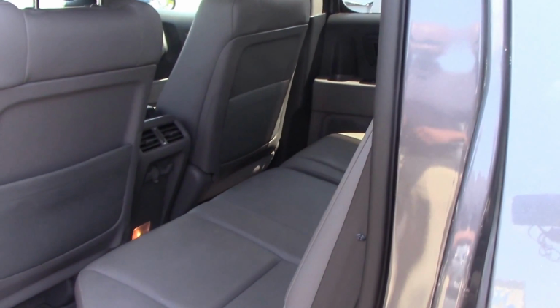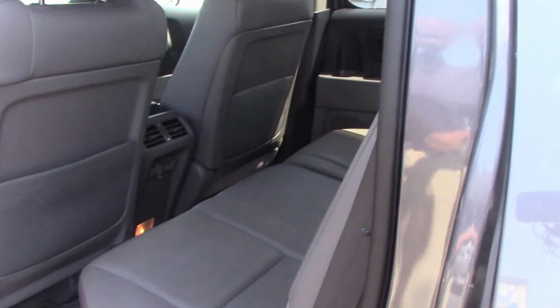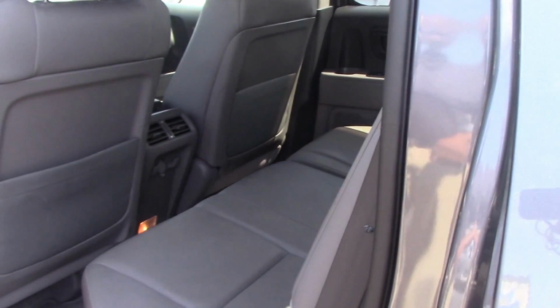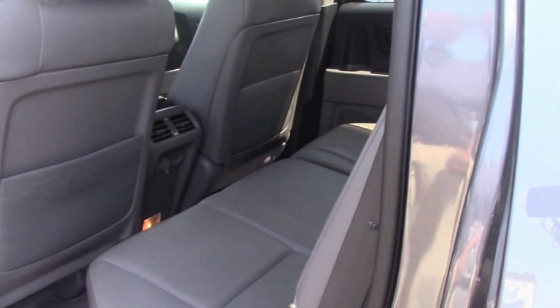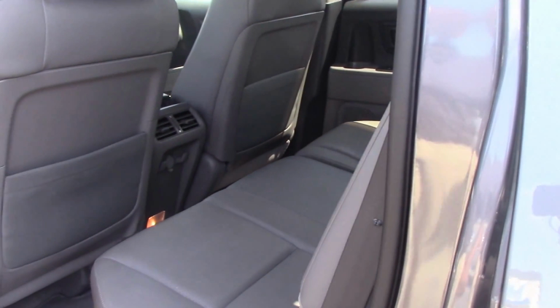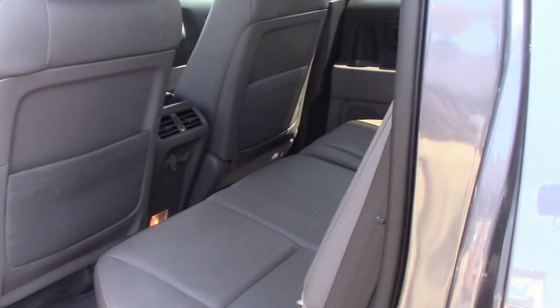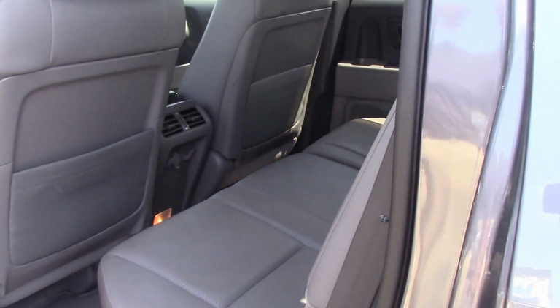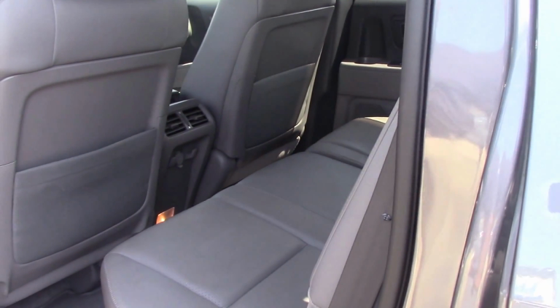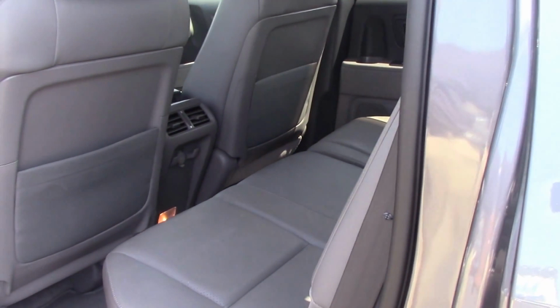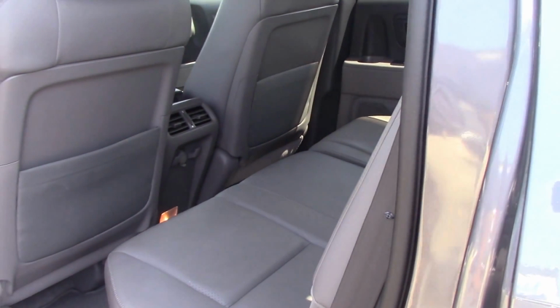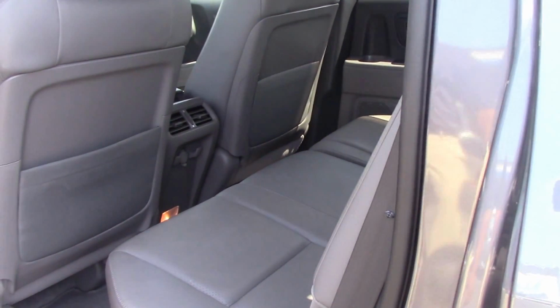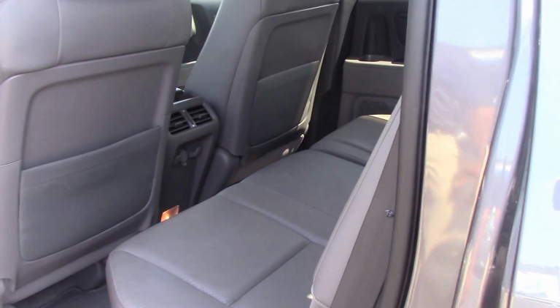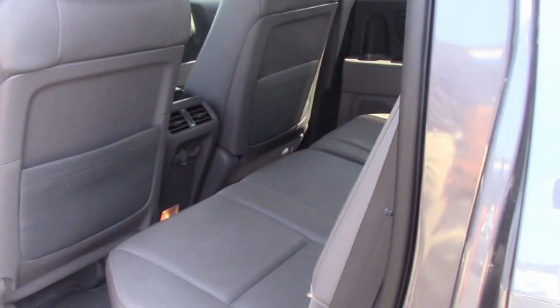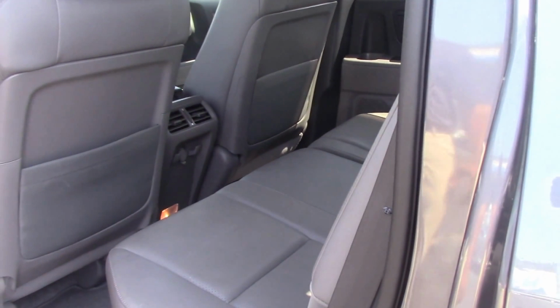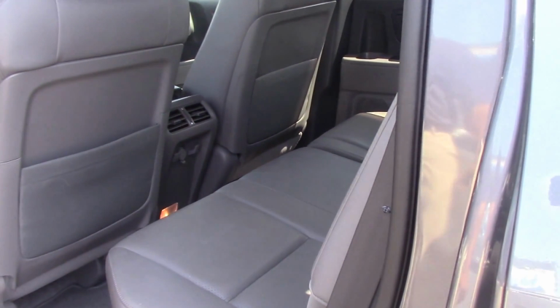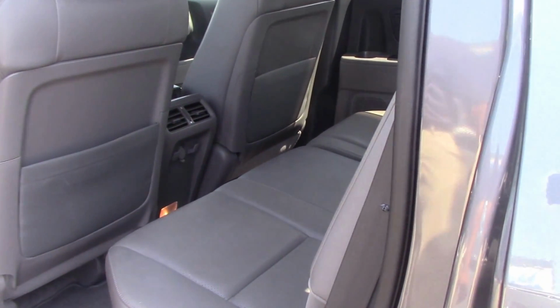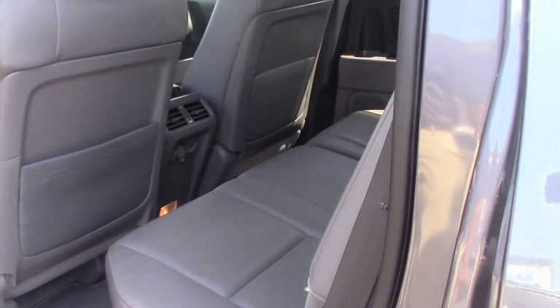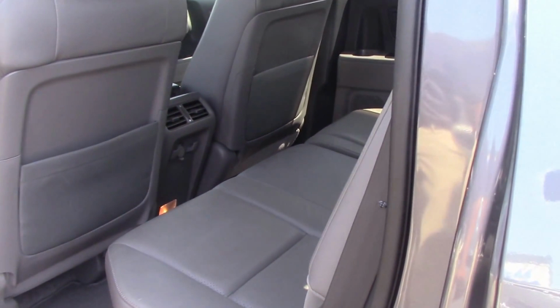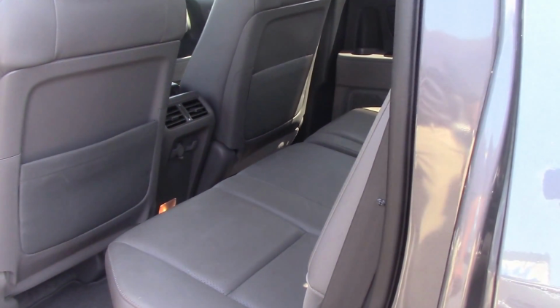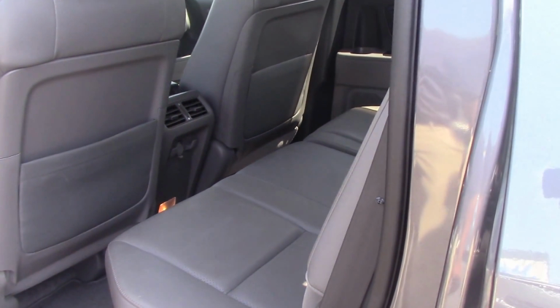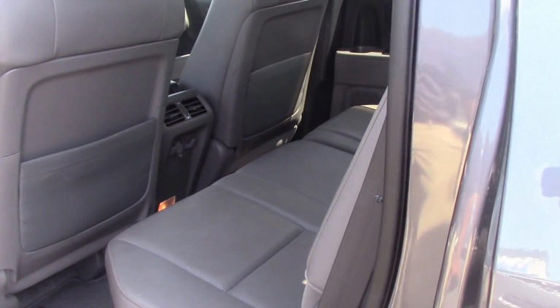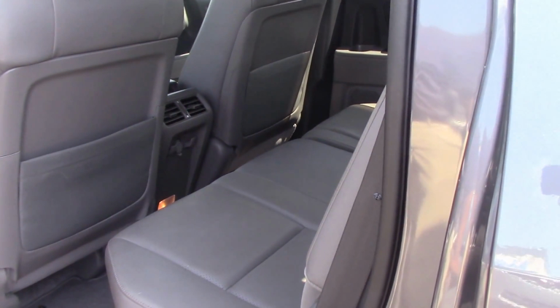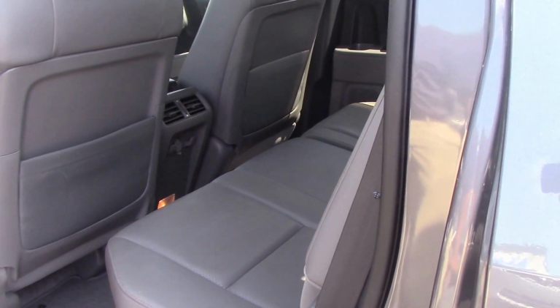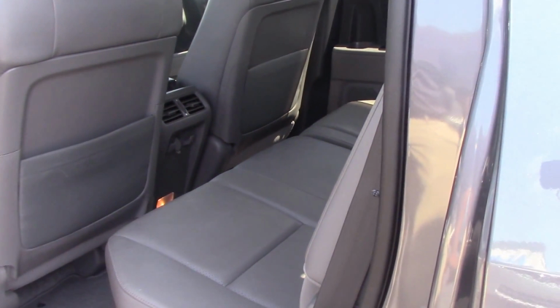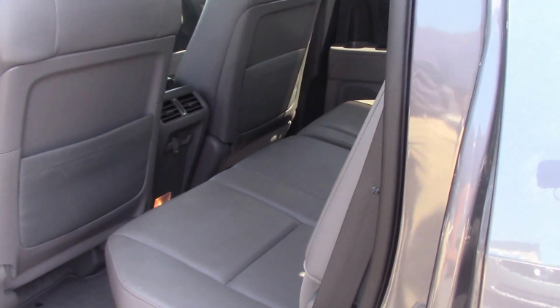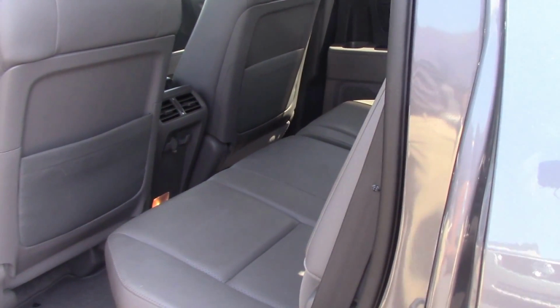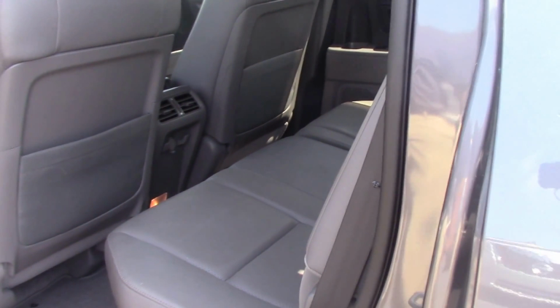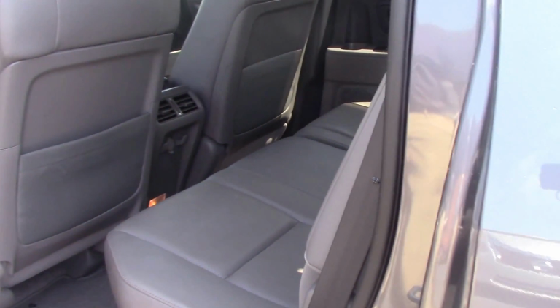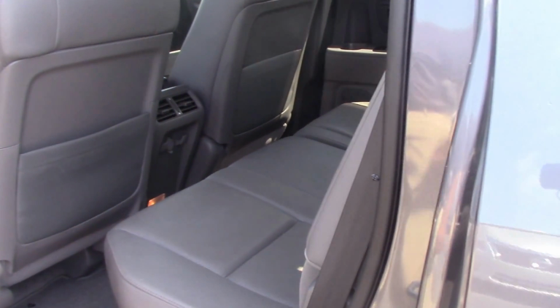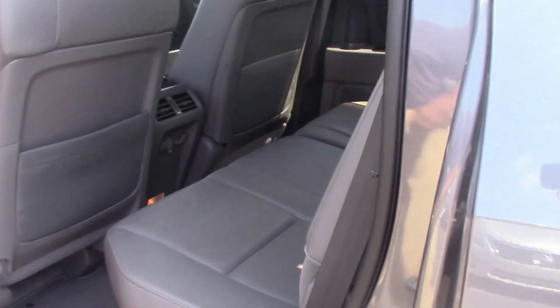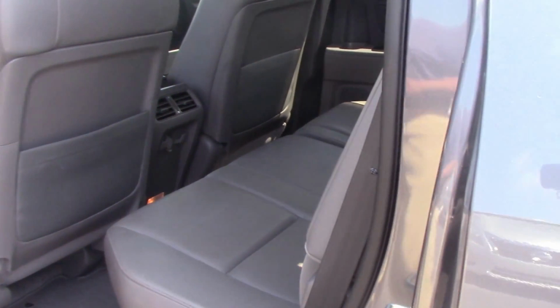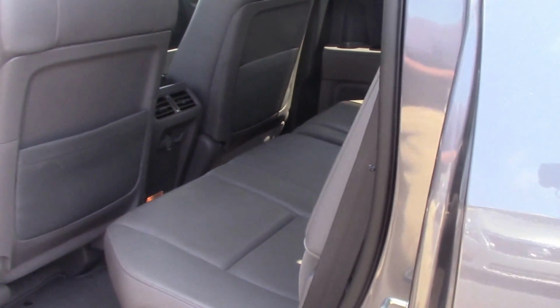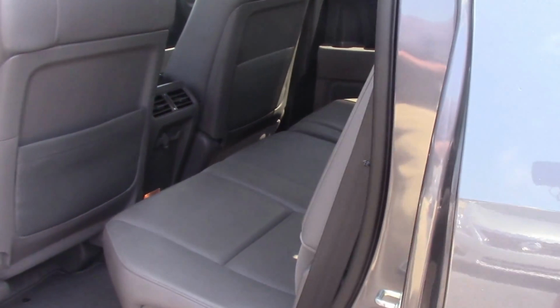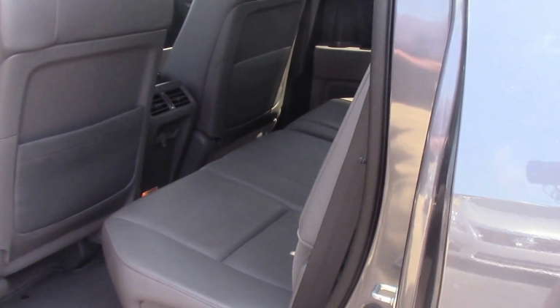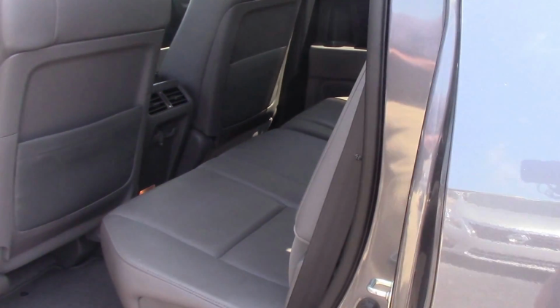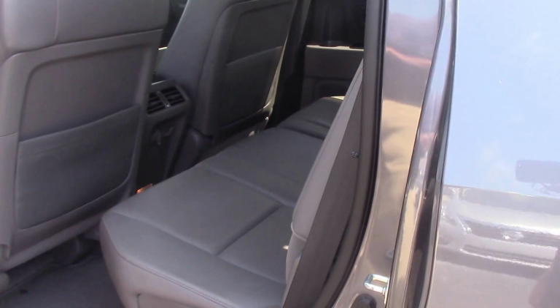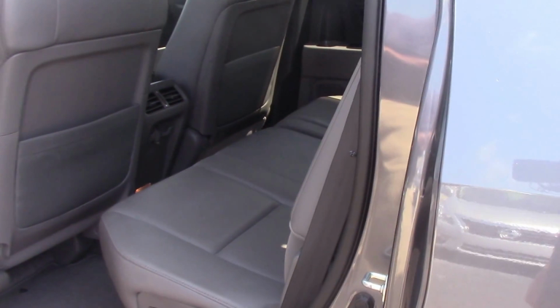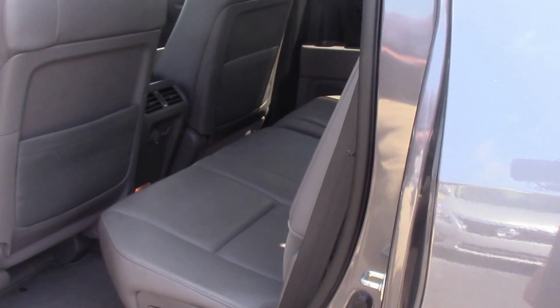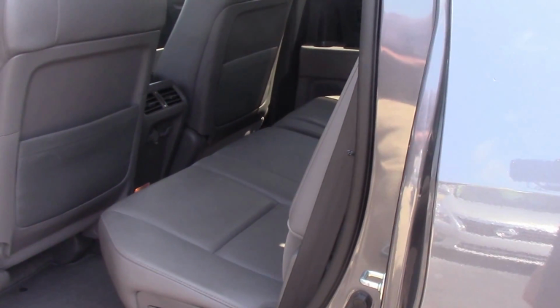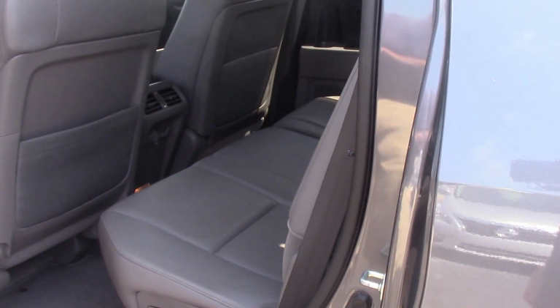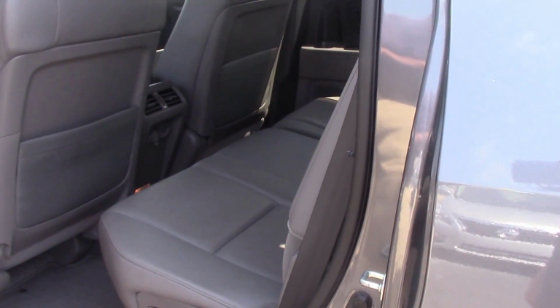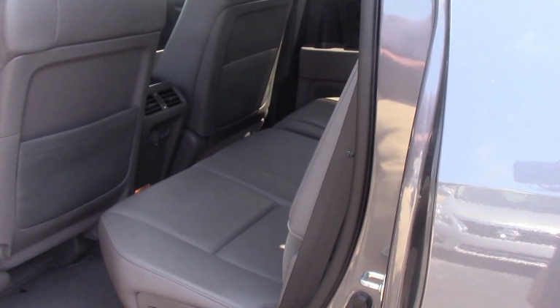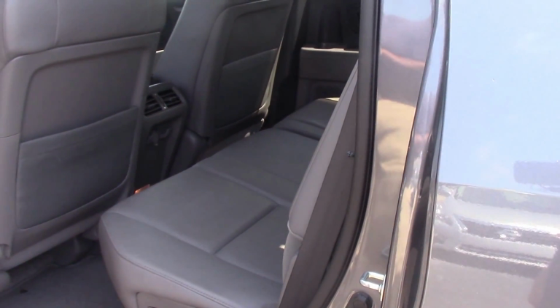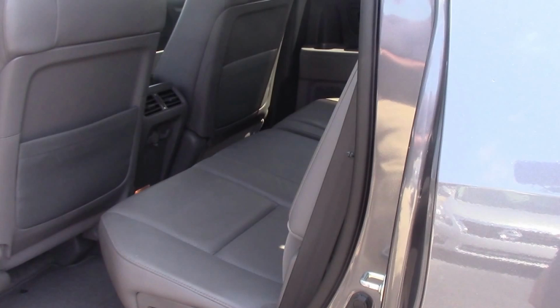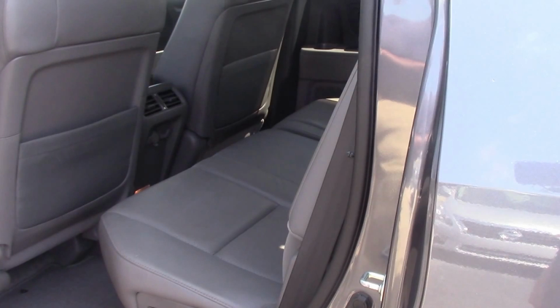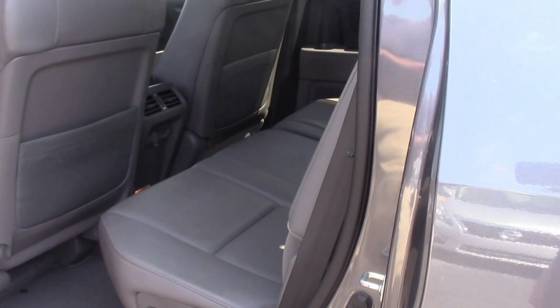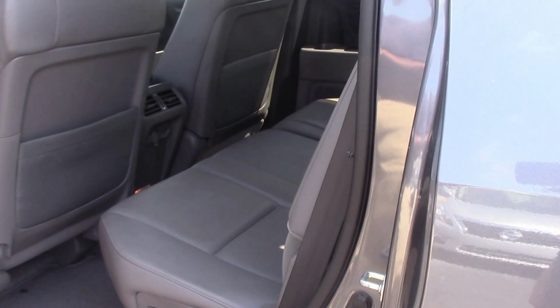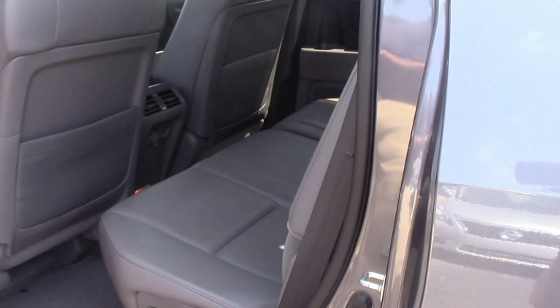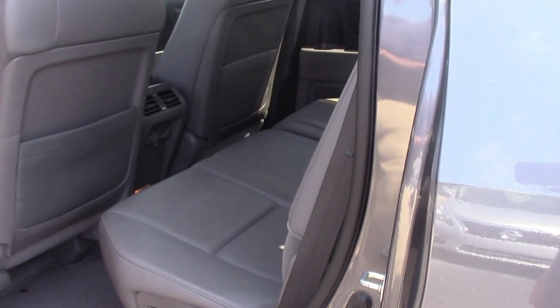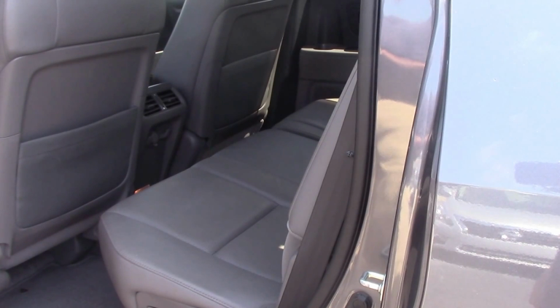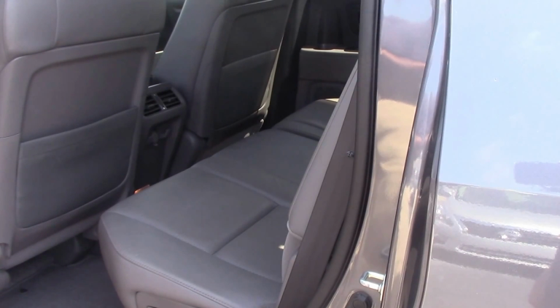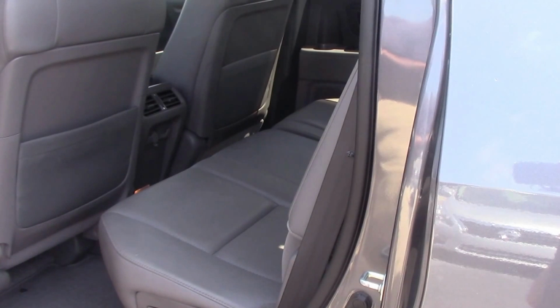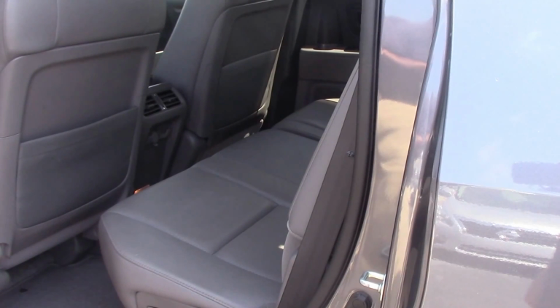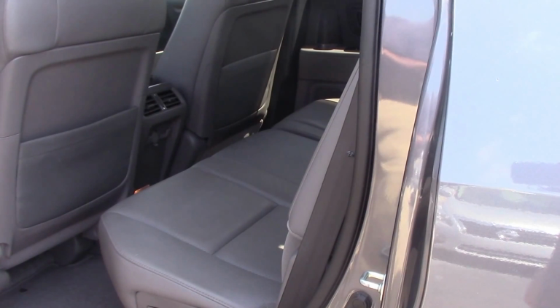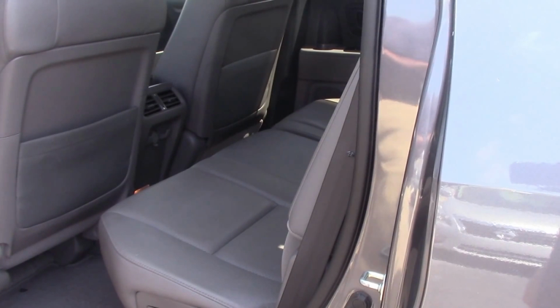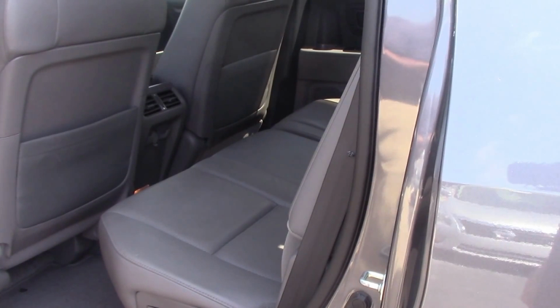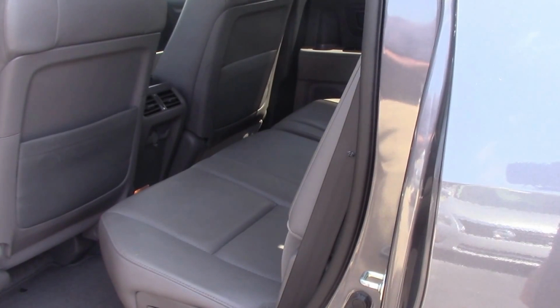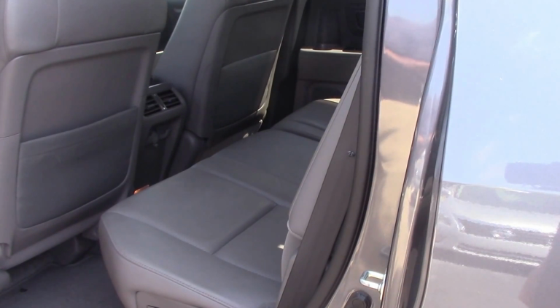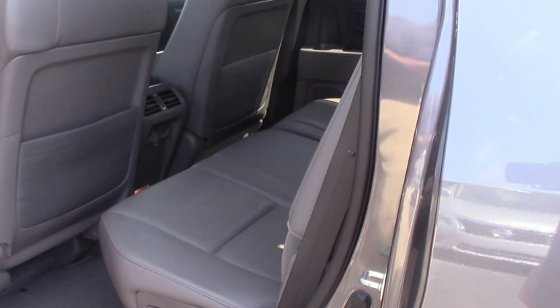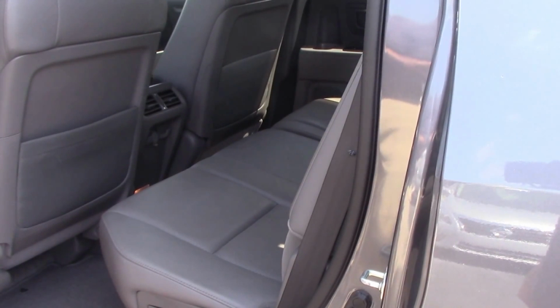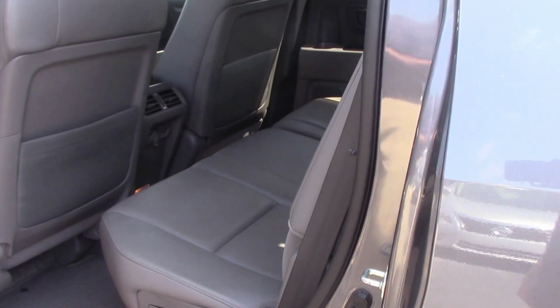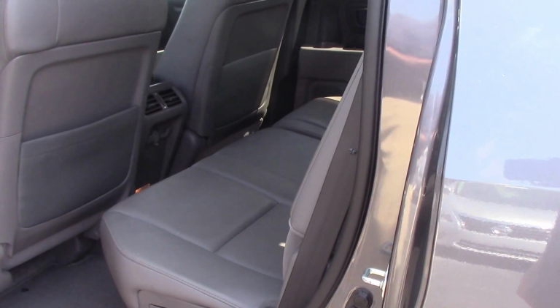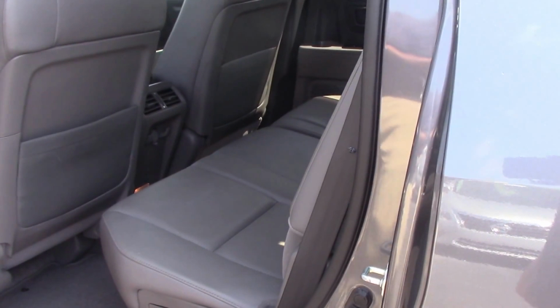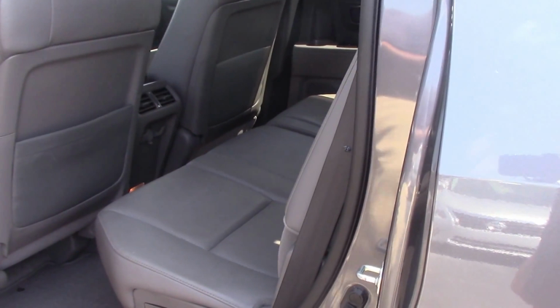This is a very rare car. You don't see too many Honda Ridgelines out on the market, so you need to jump on this one quick.